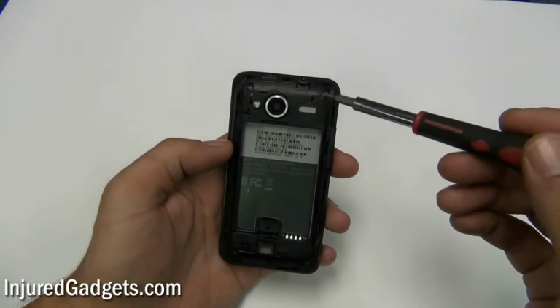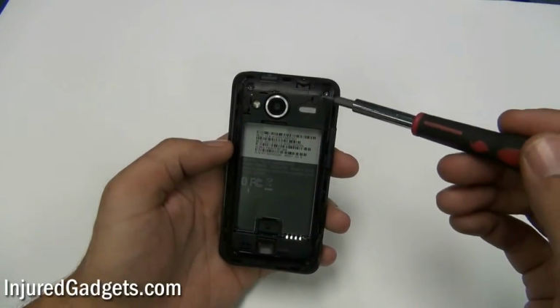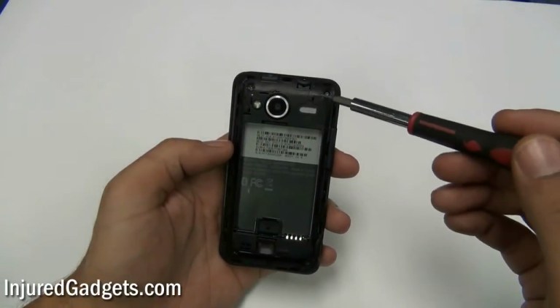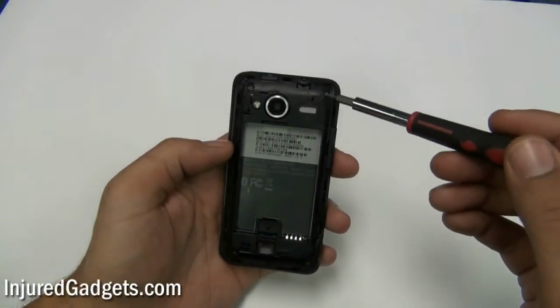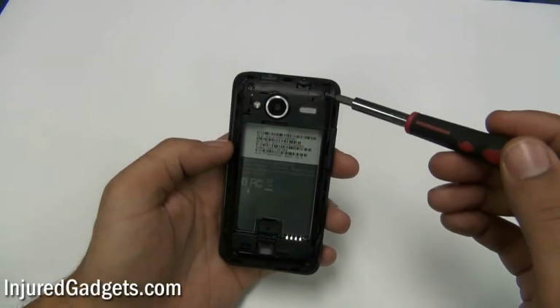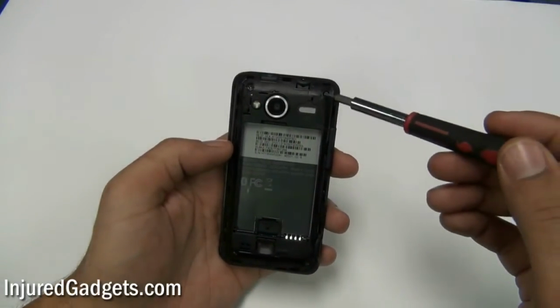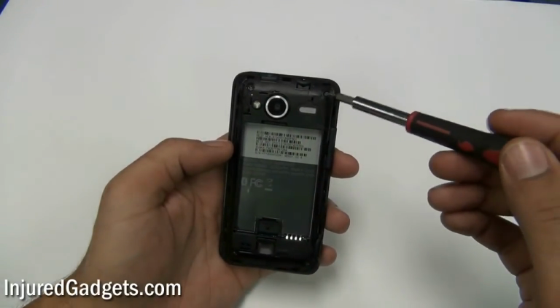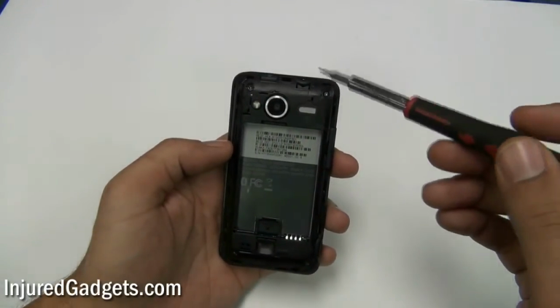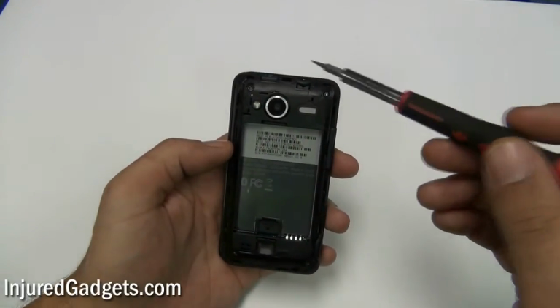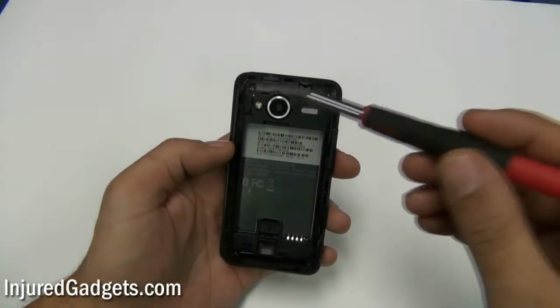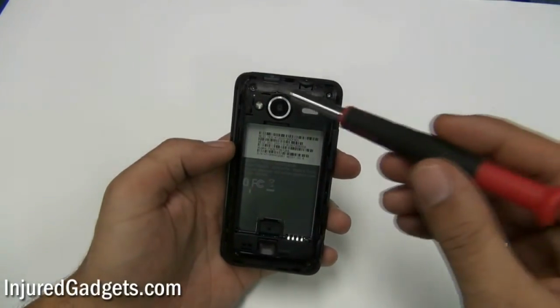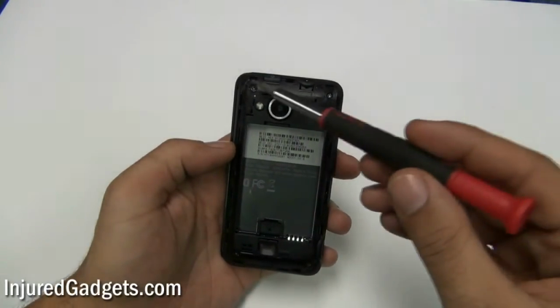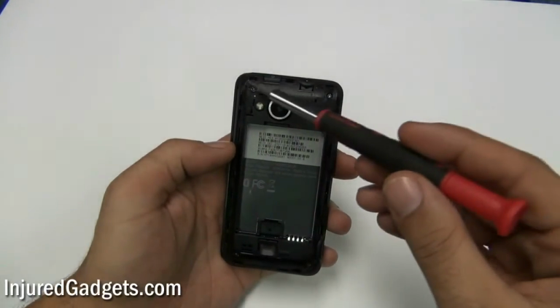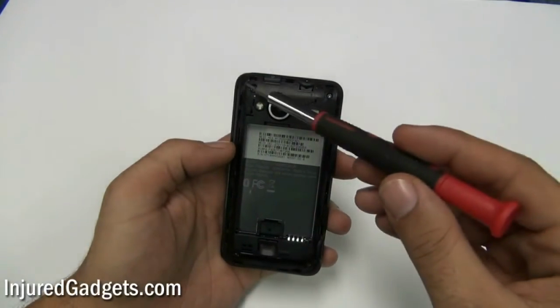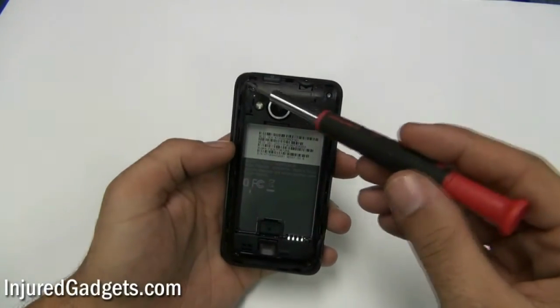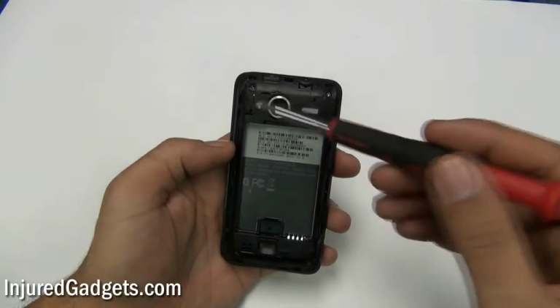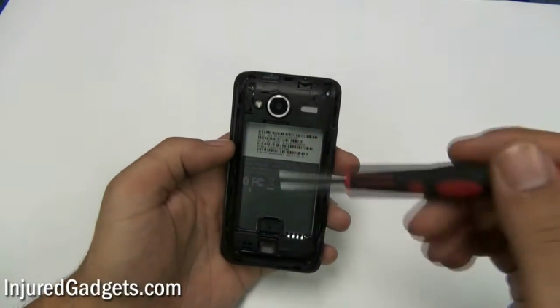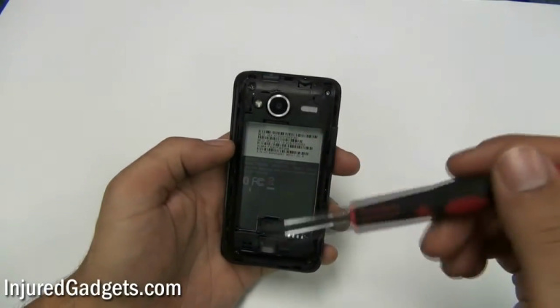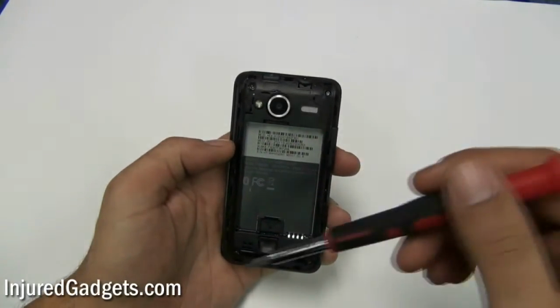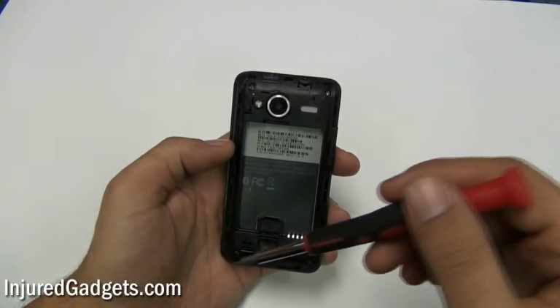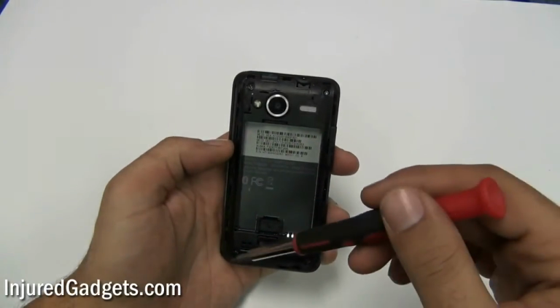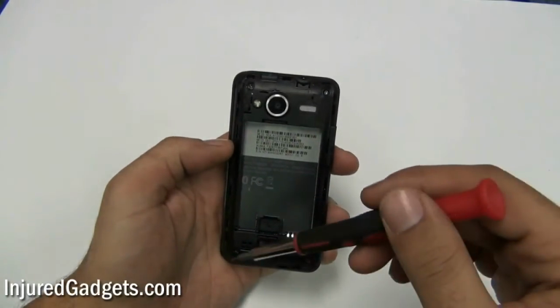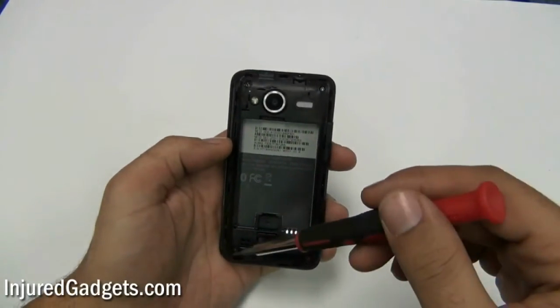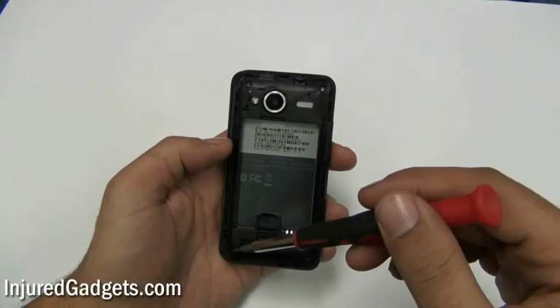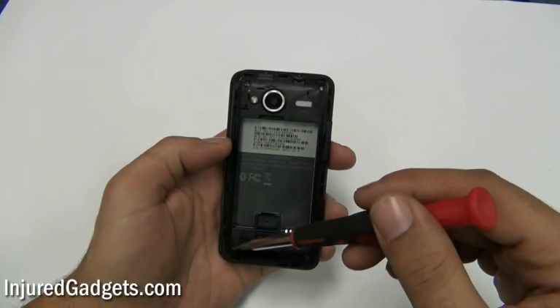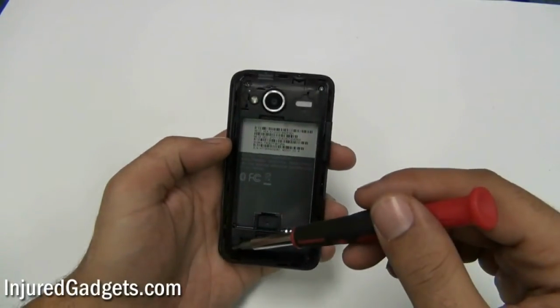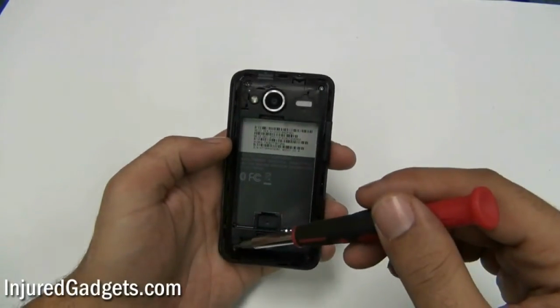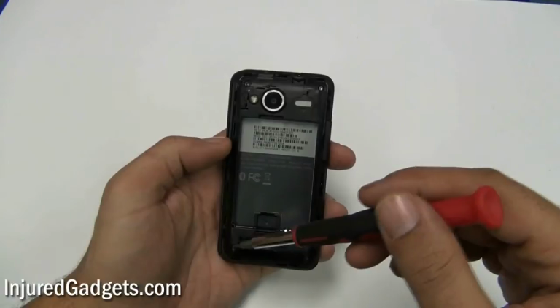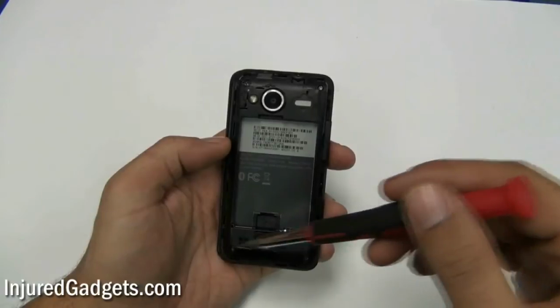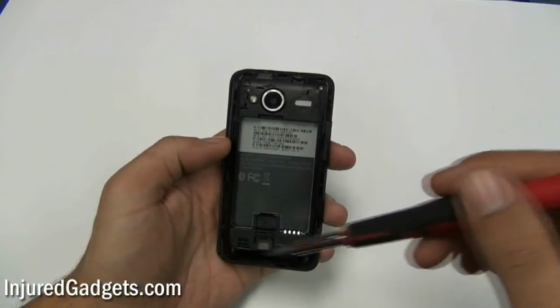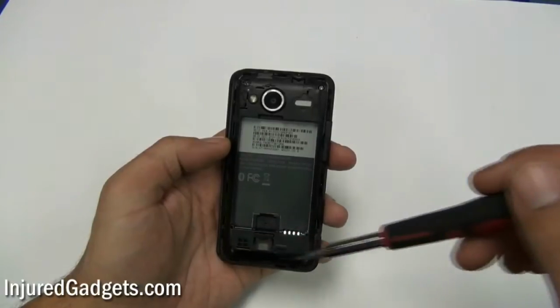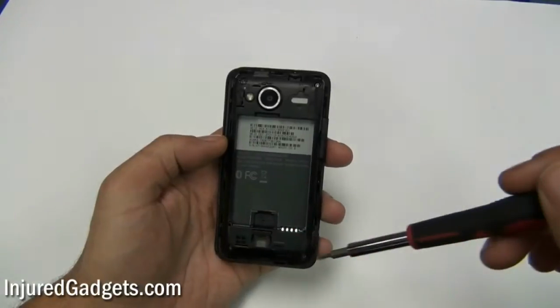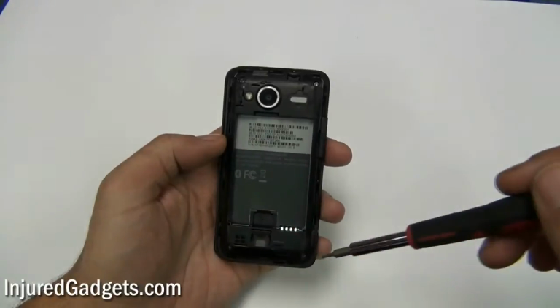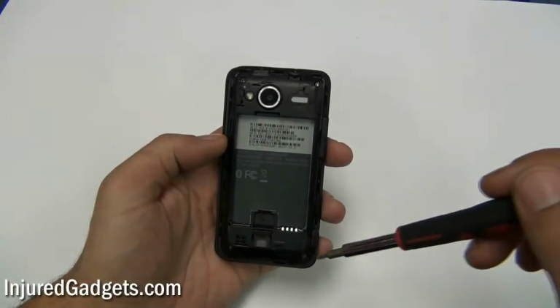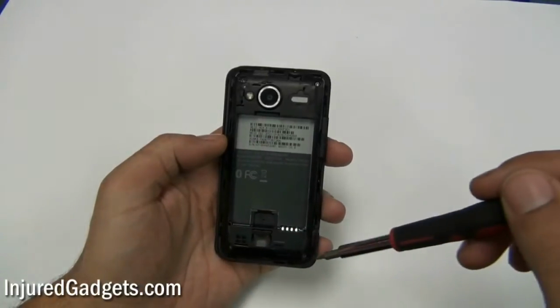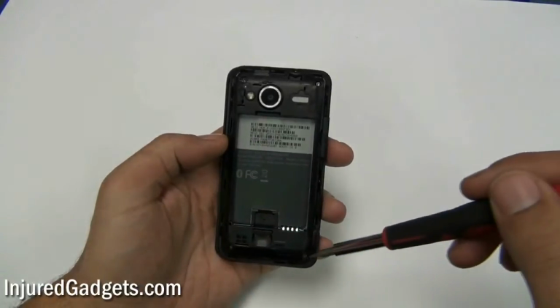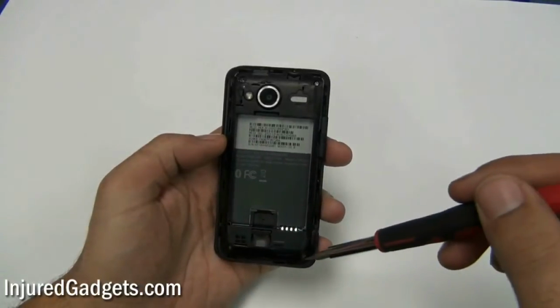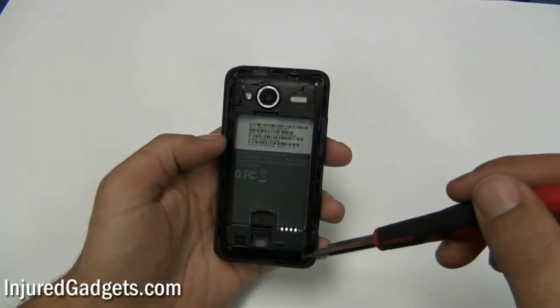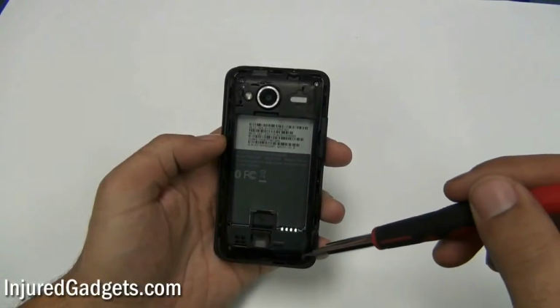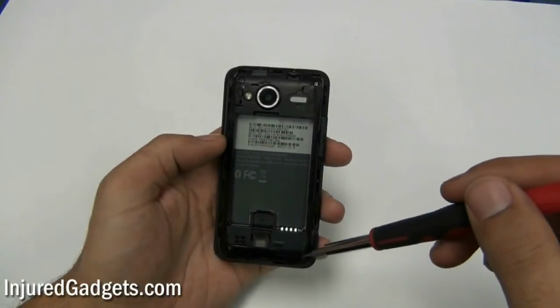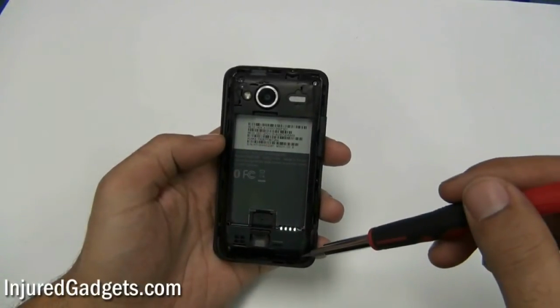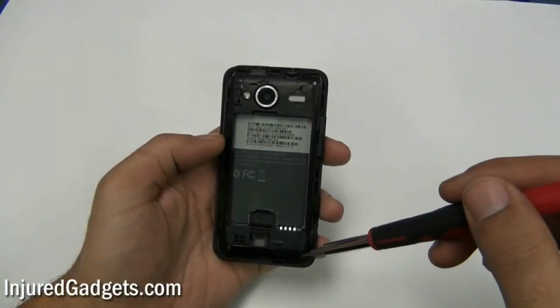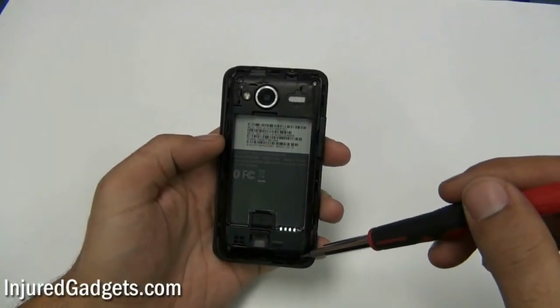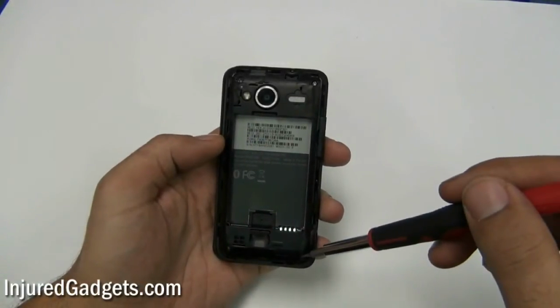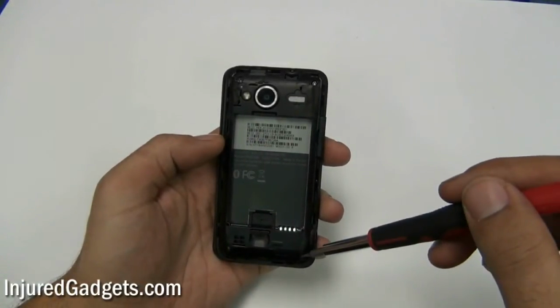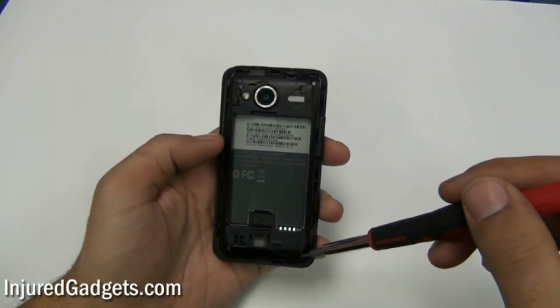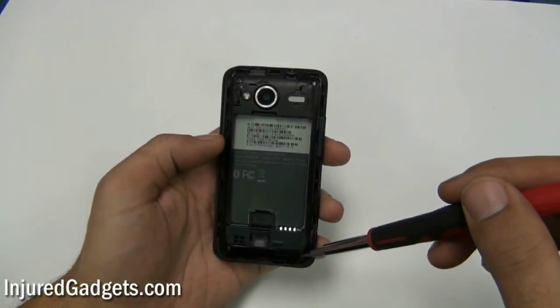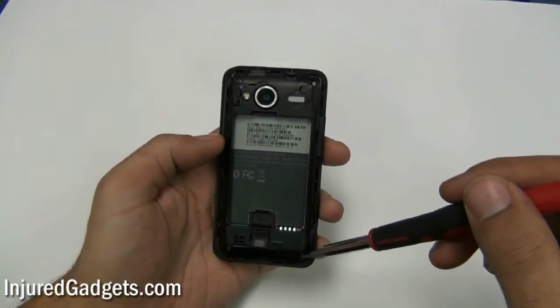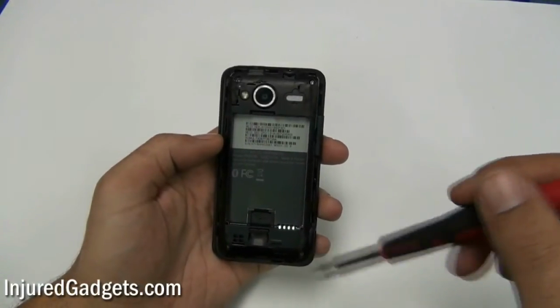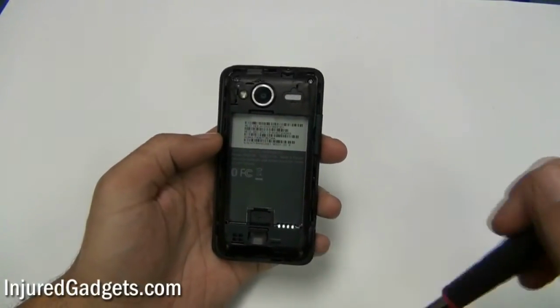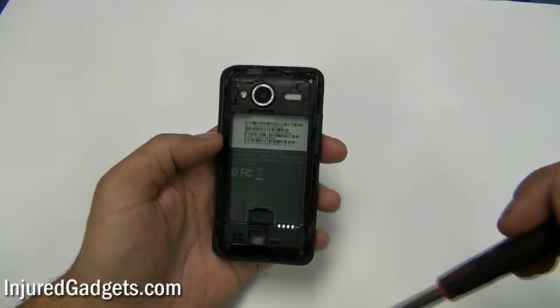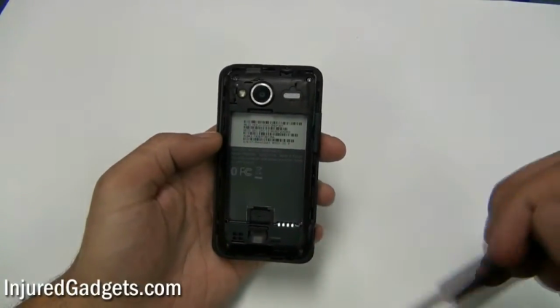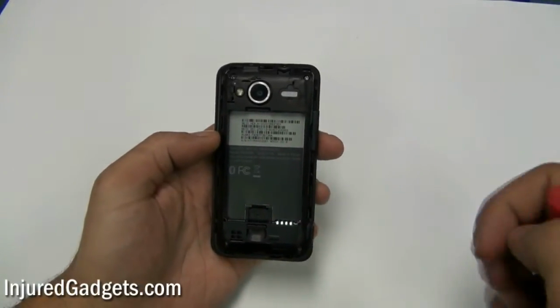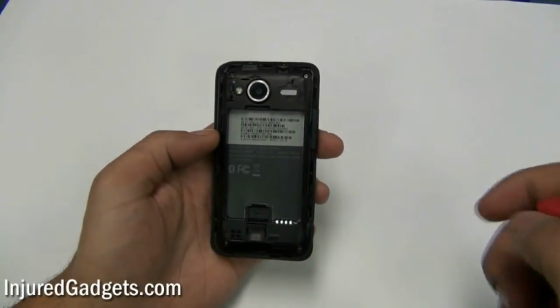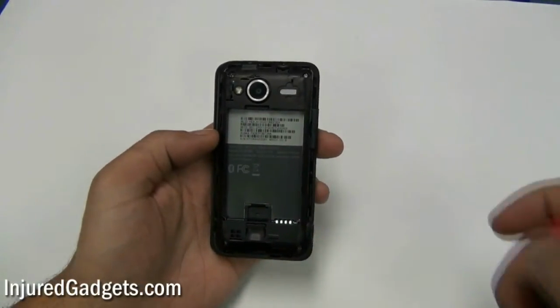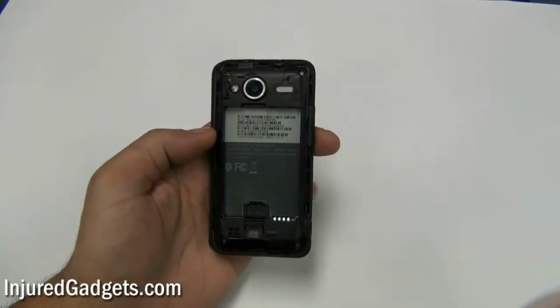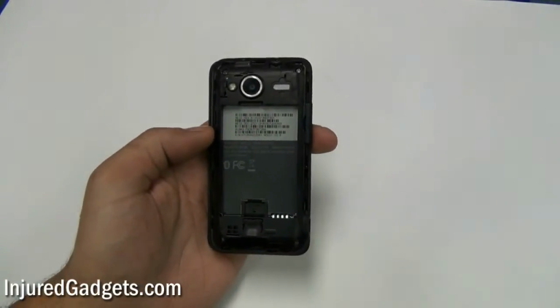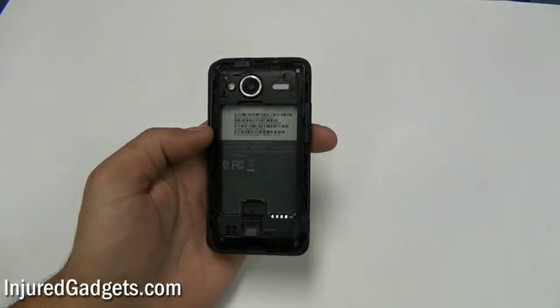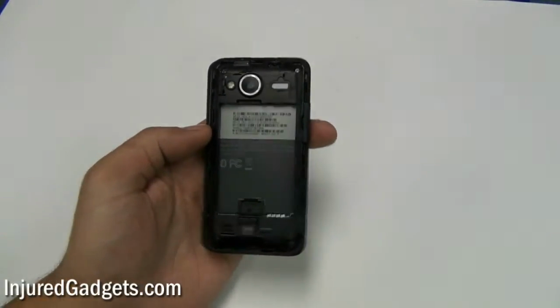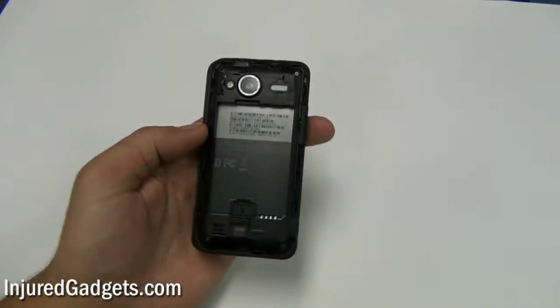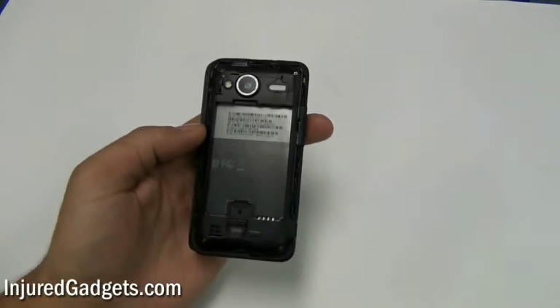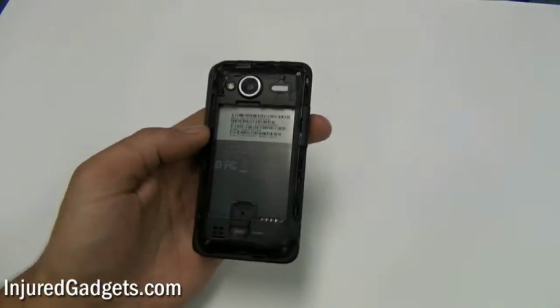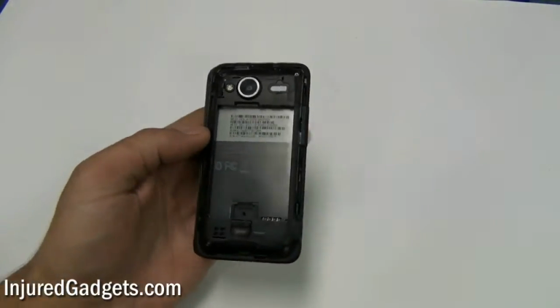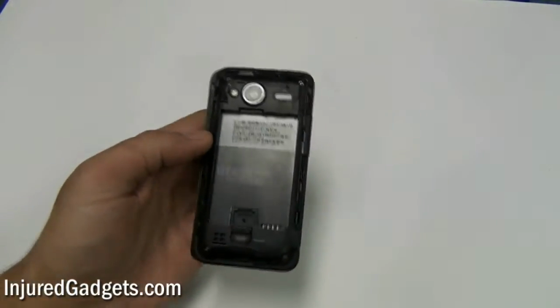Using a Torx 5 screwdriver, you will need to remove the following four screws: two at the bottom and two at the top of the phone.